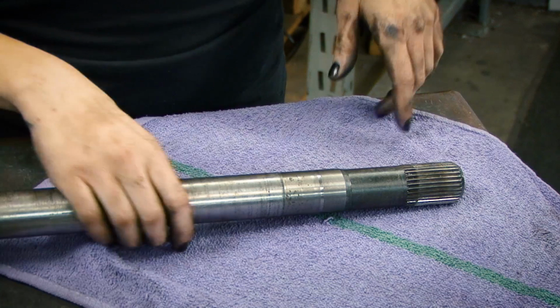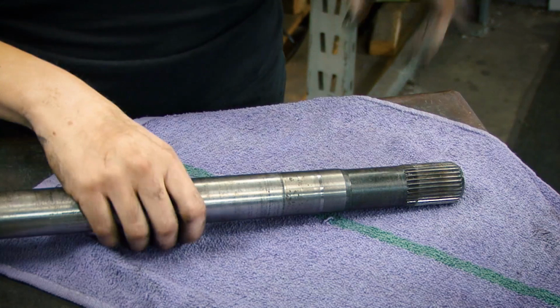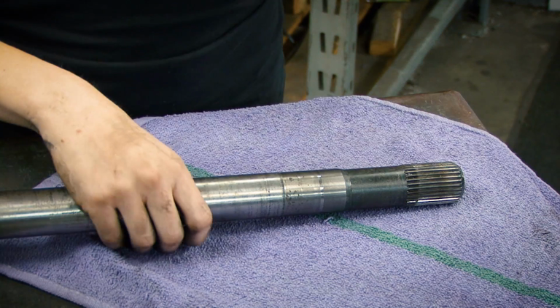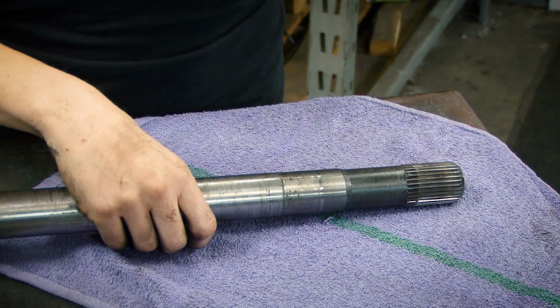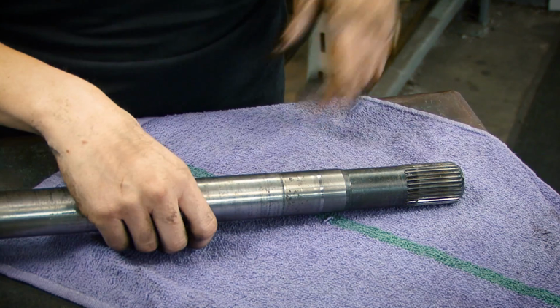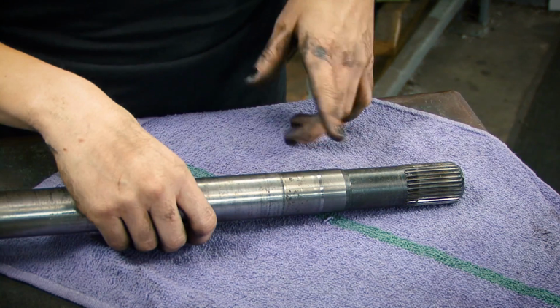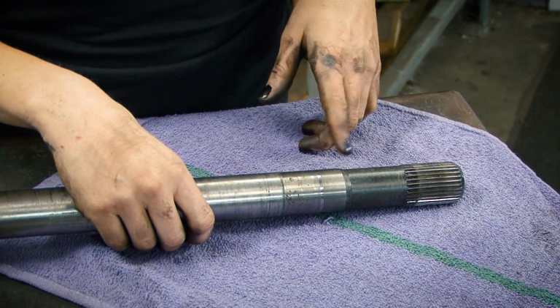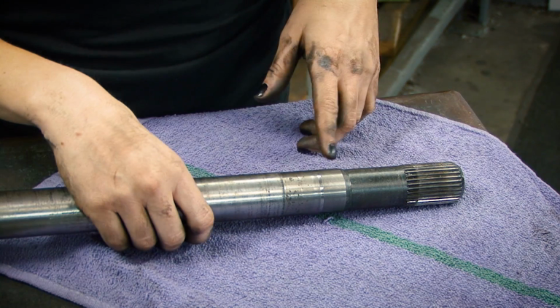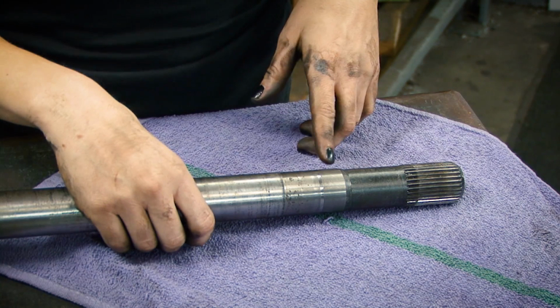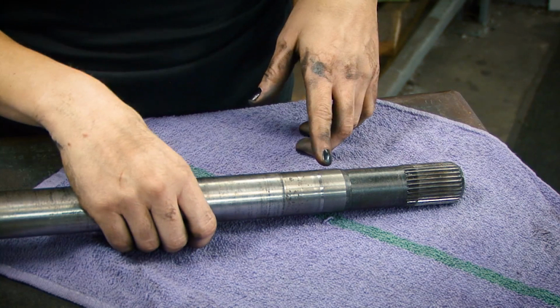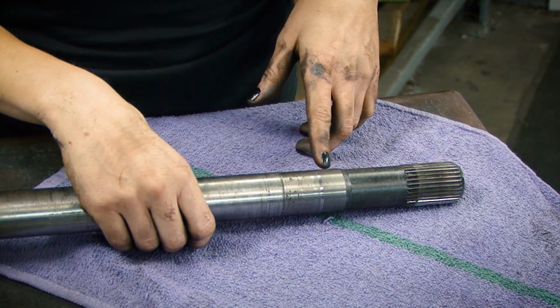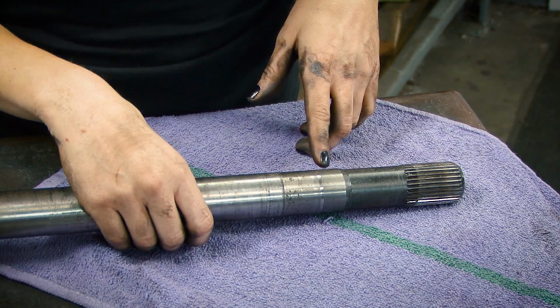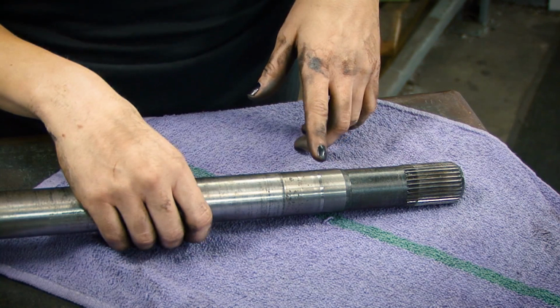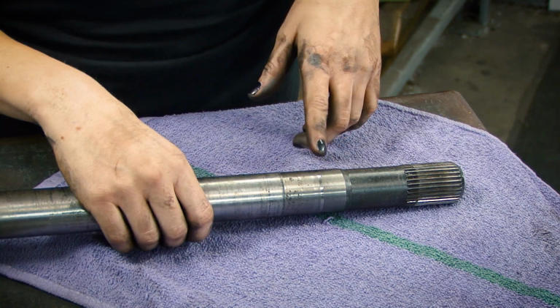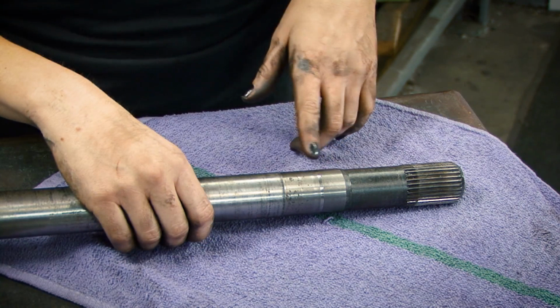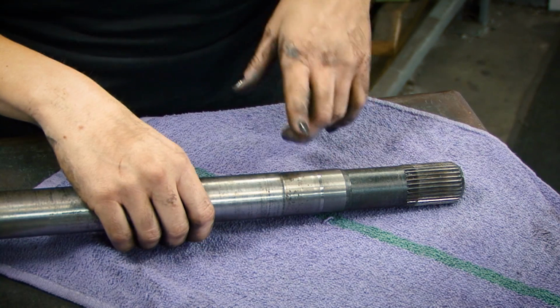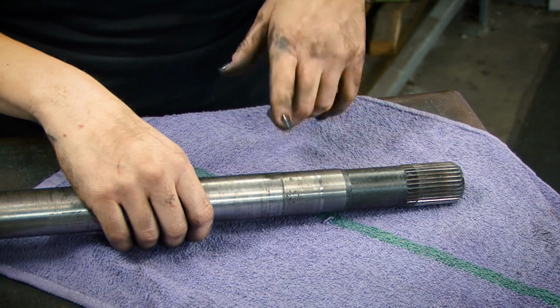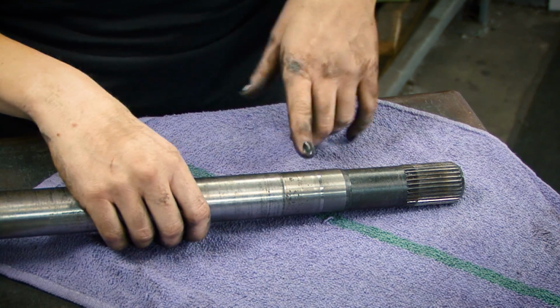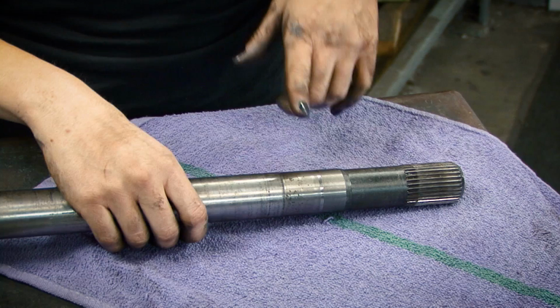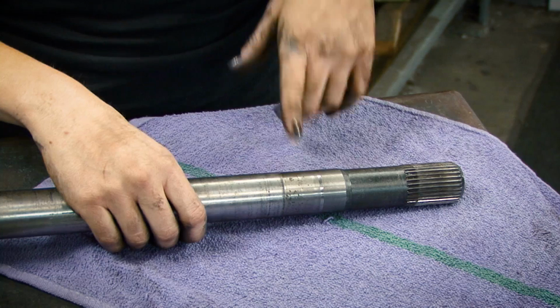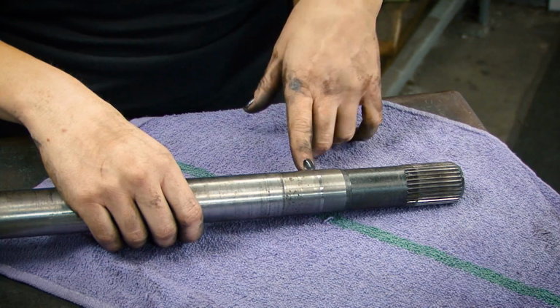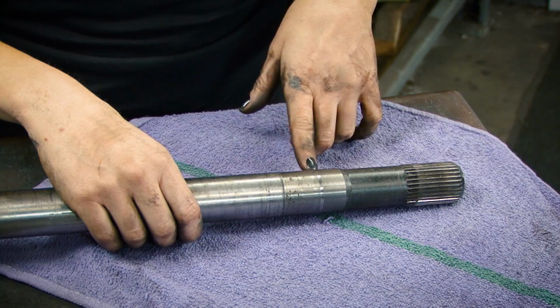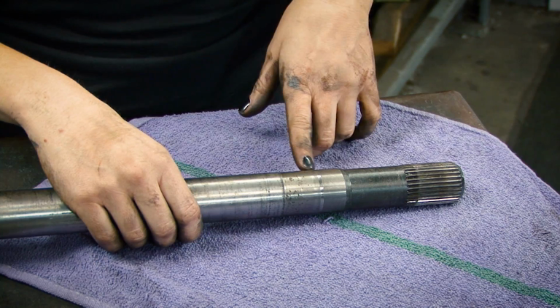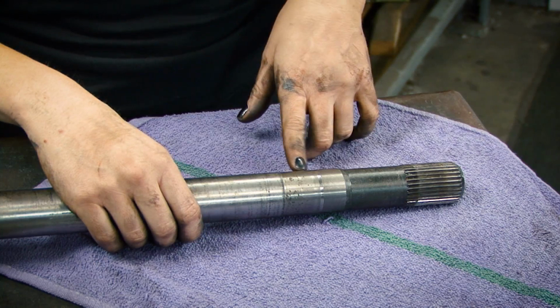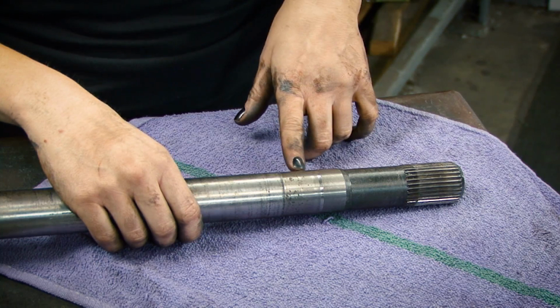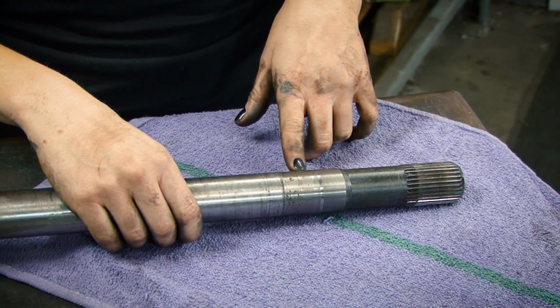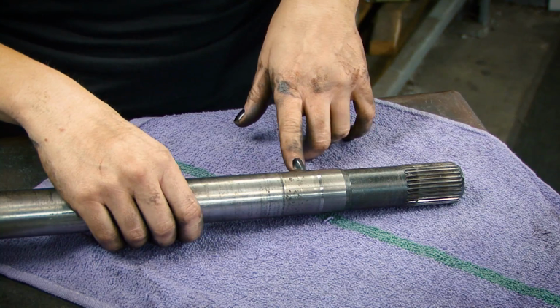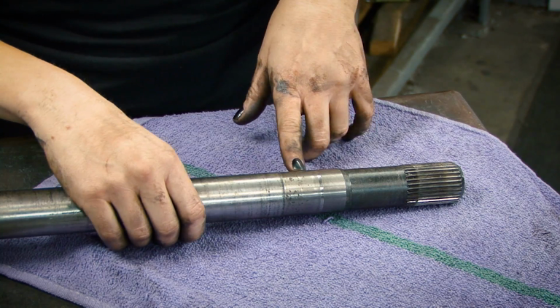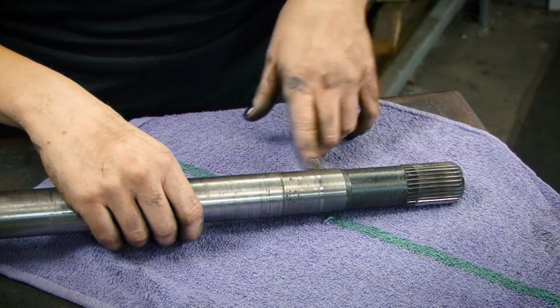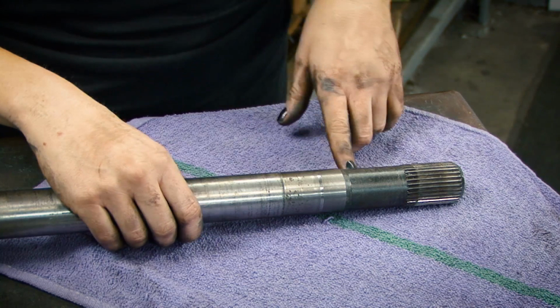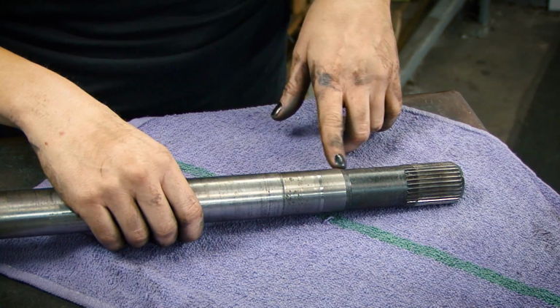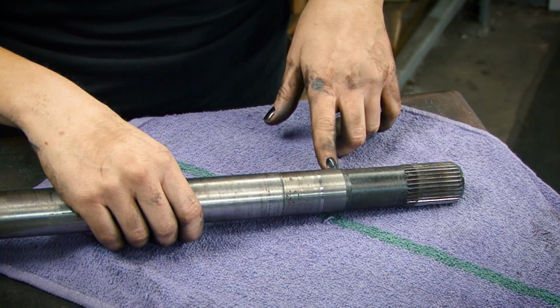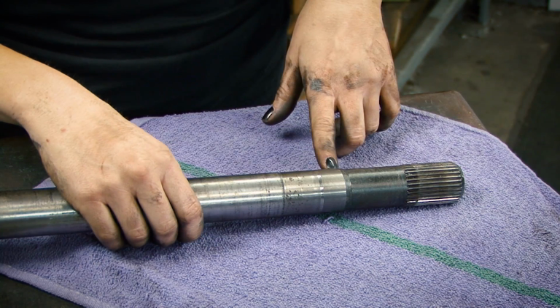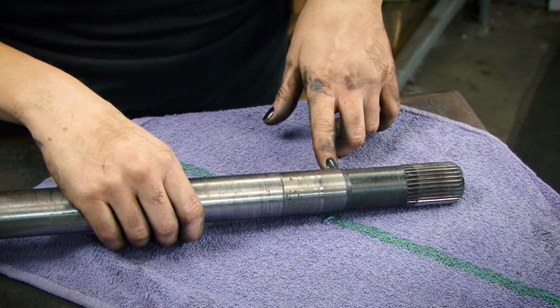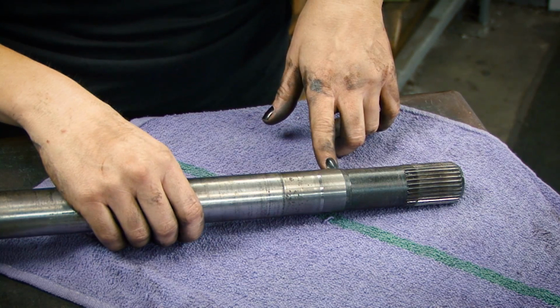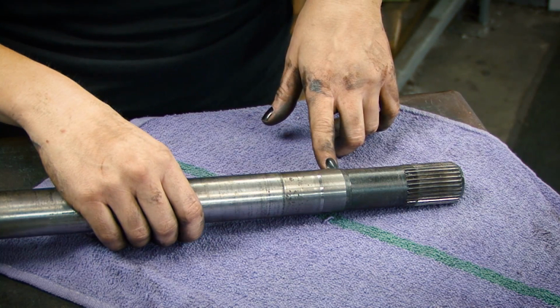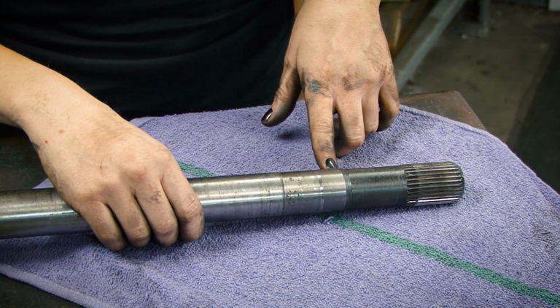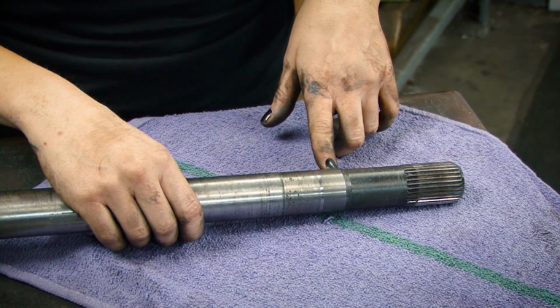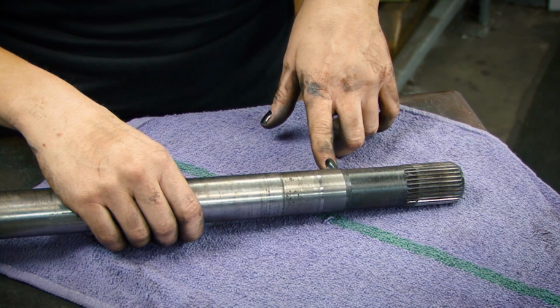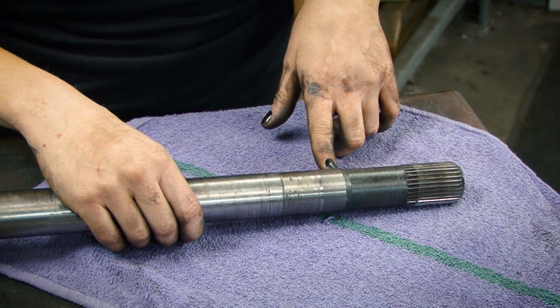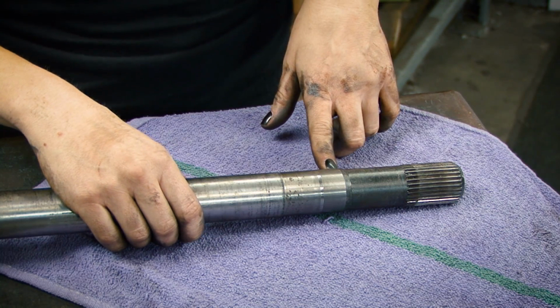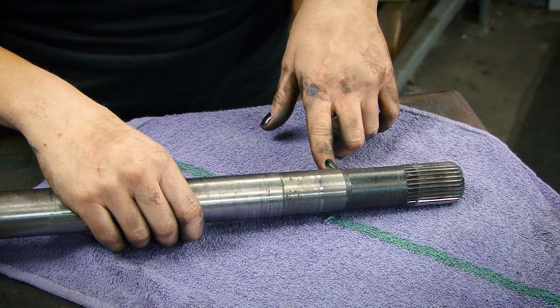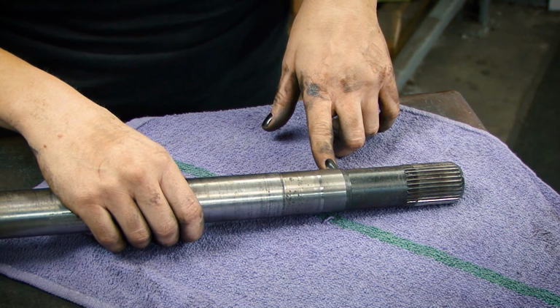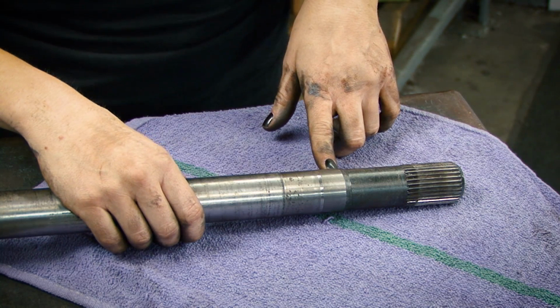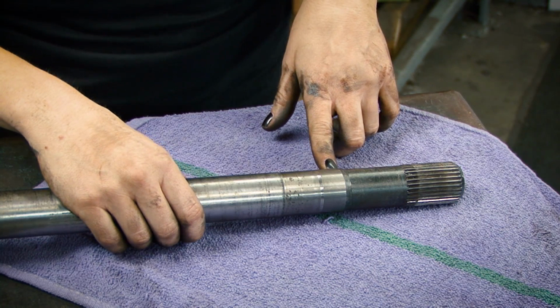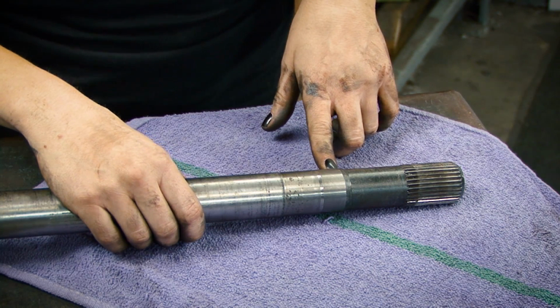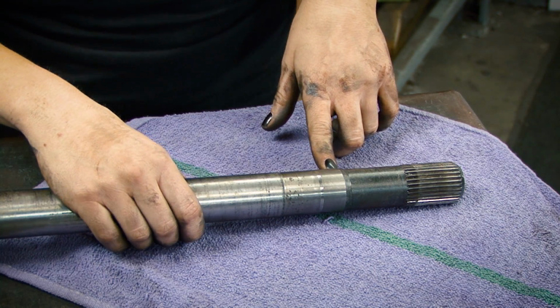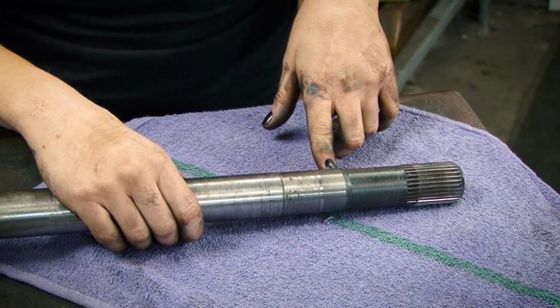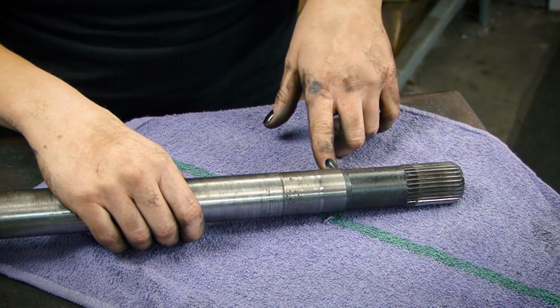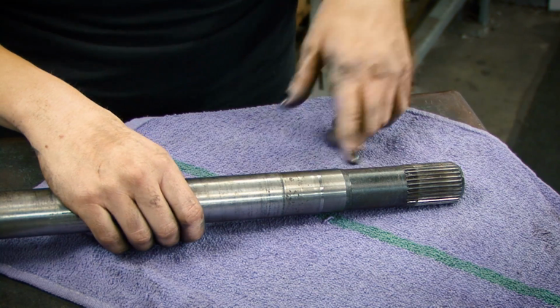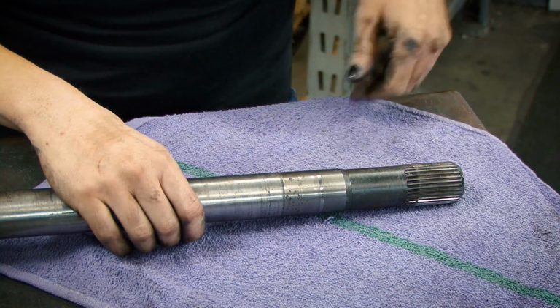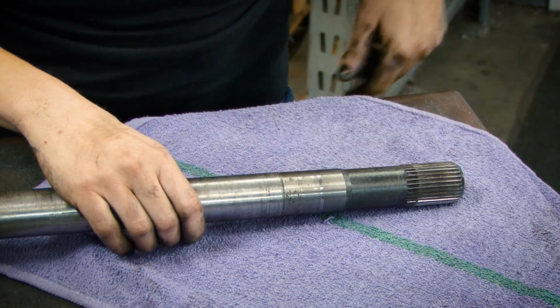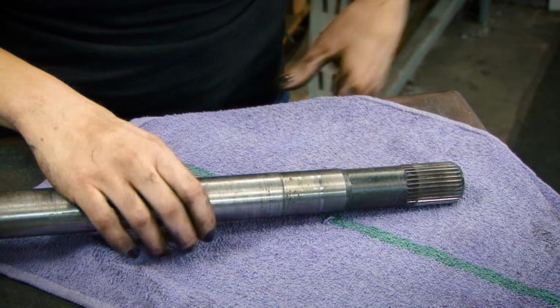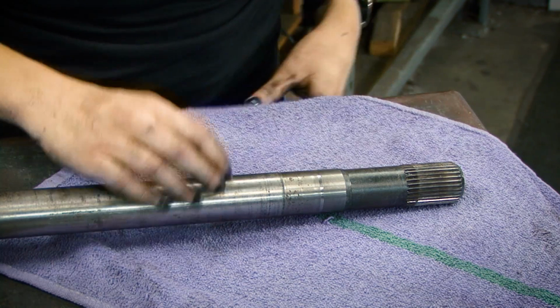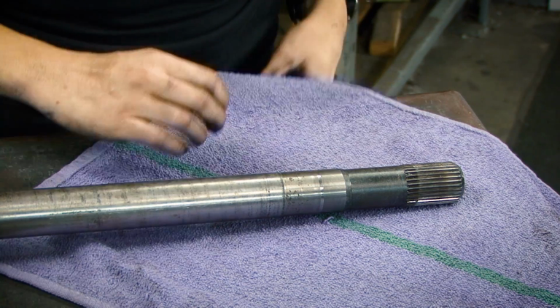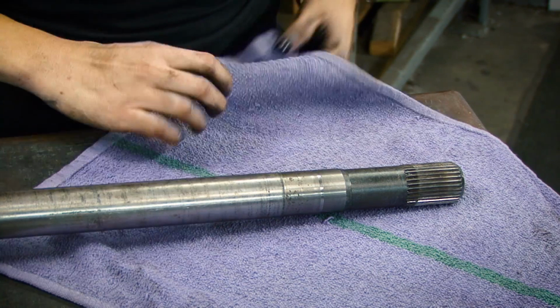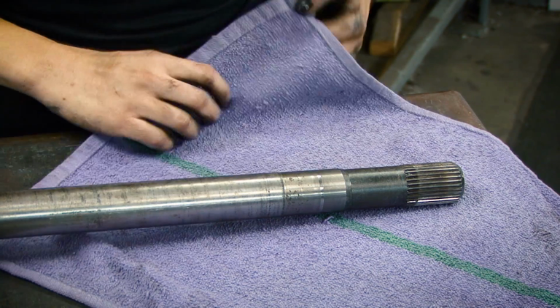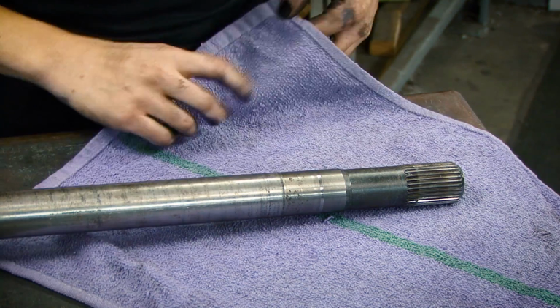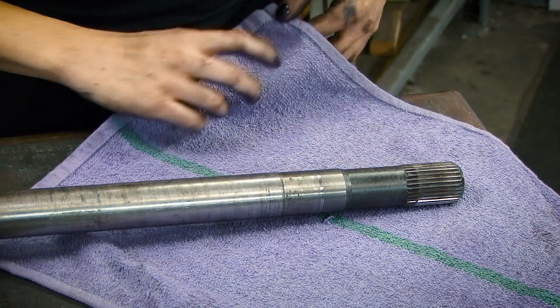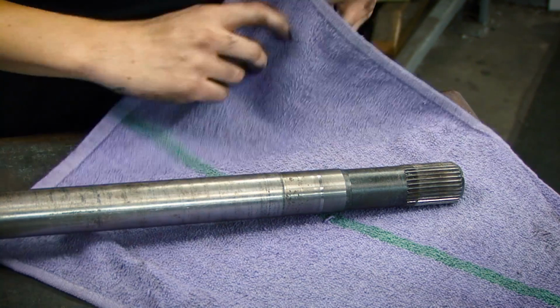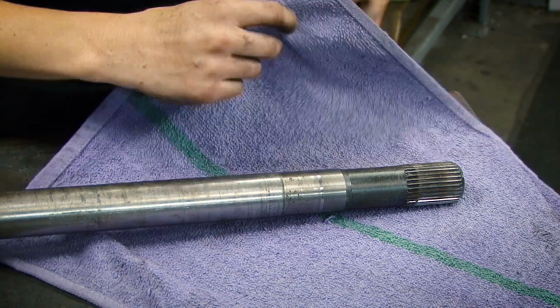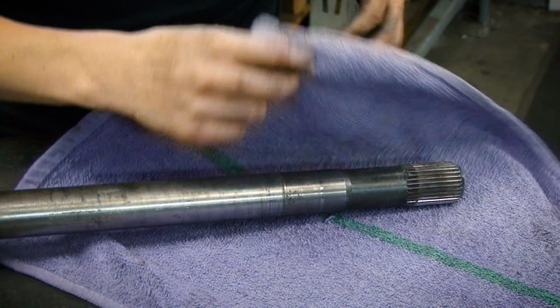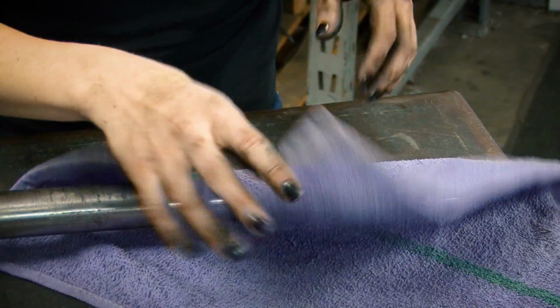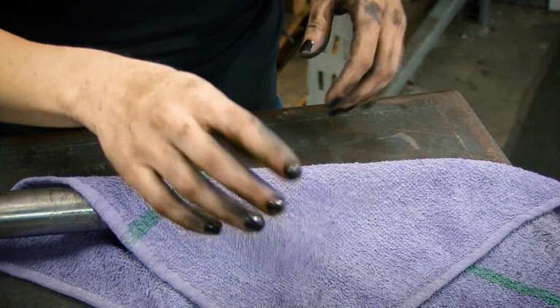When pulling out your axle shaft, make sure that you protect your steel surface — you don't want to damage it — so we're just going to wrap it up.